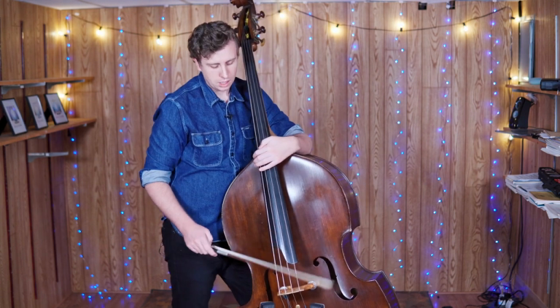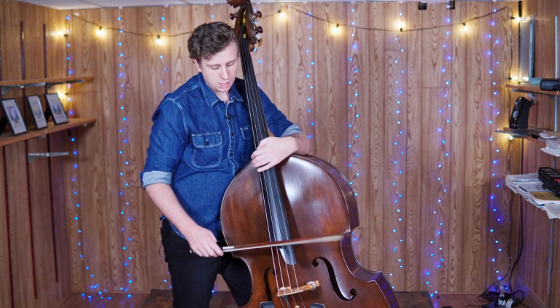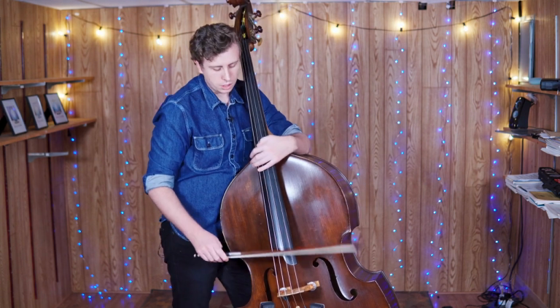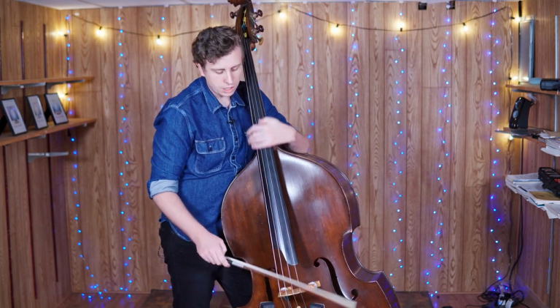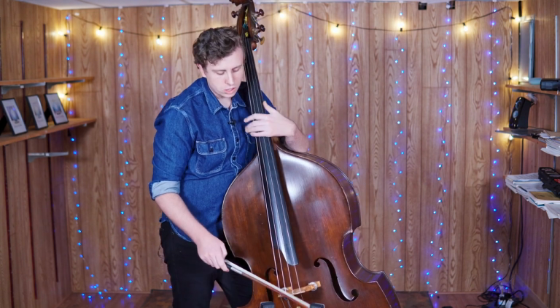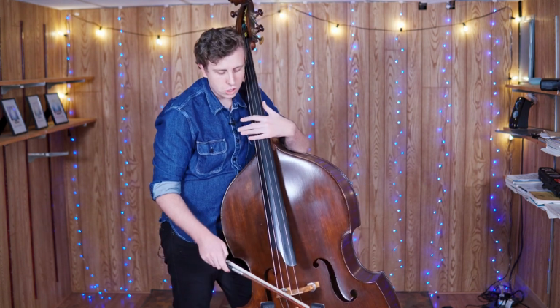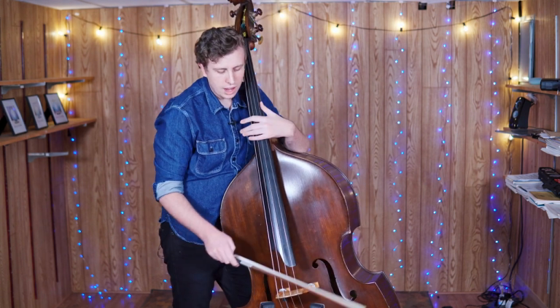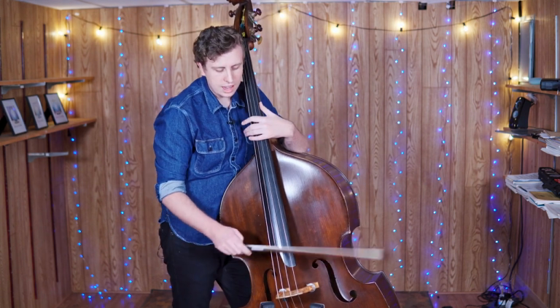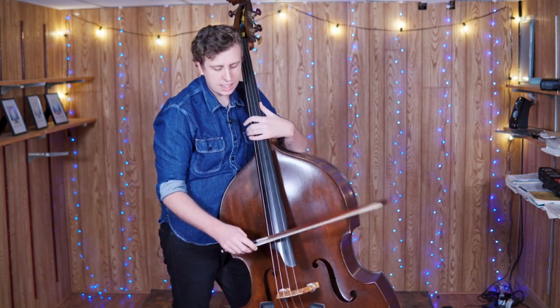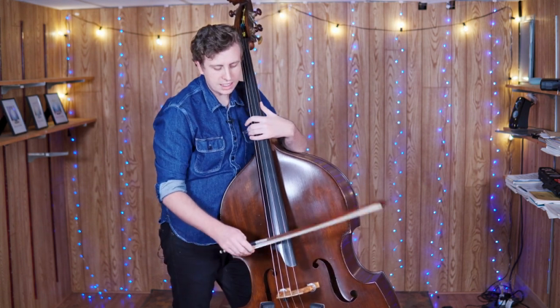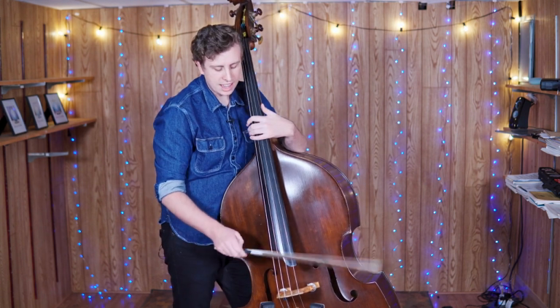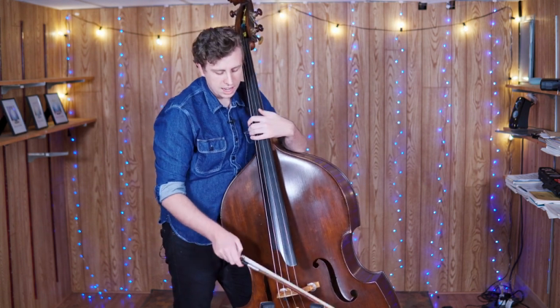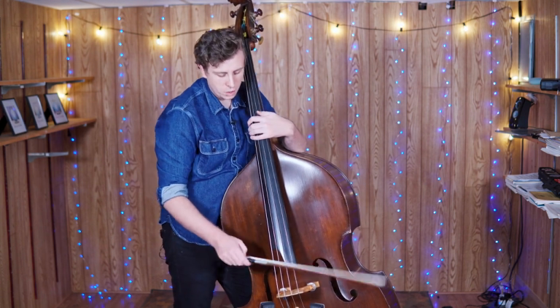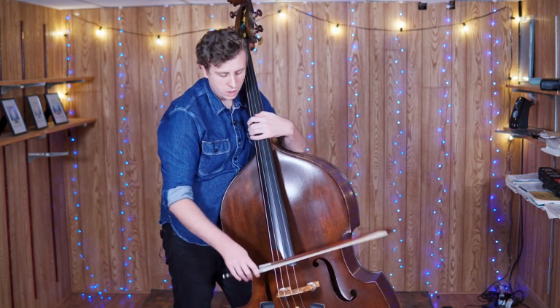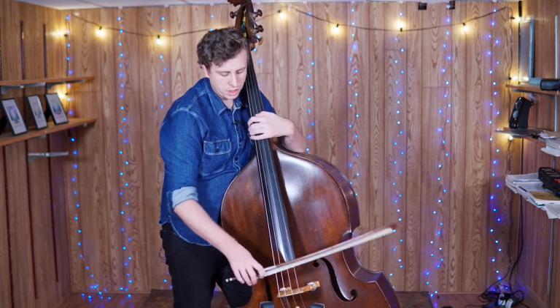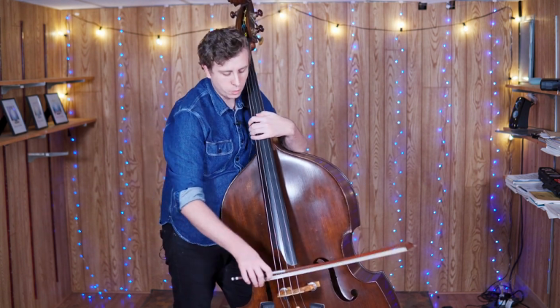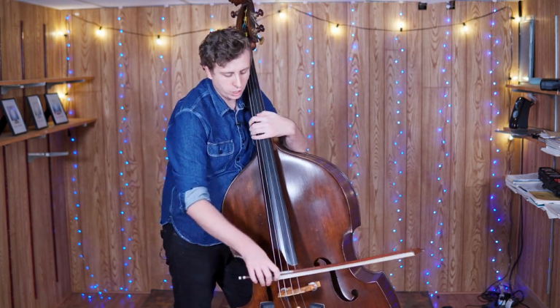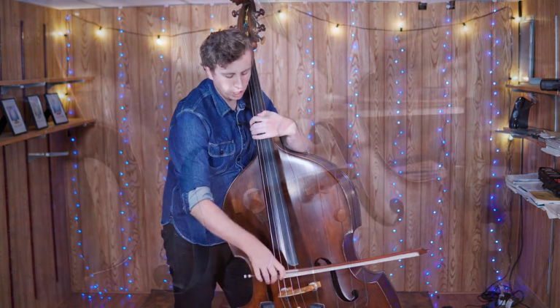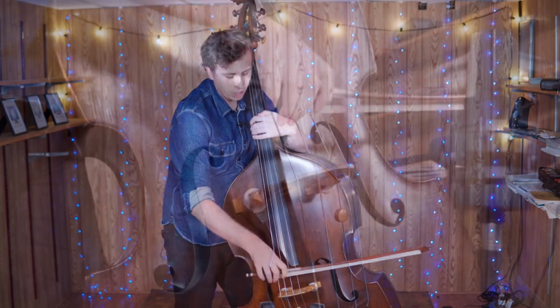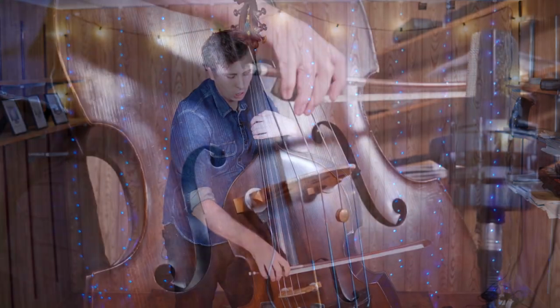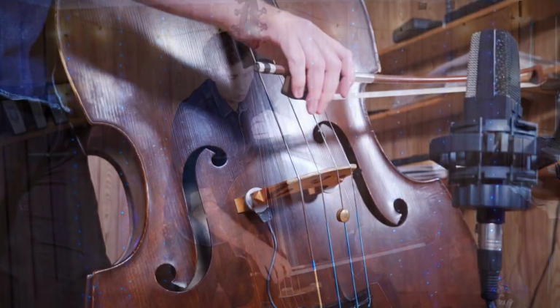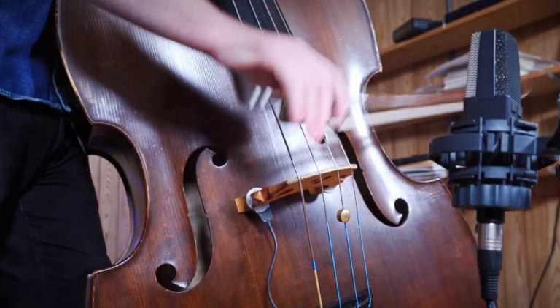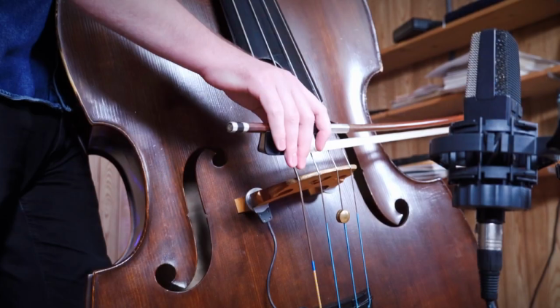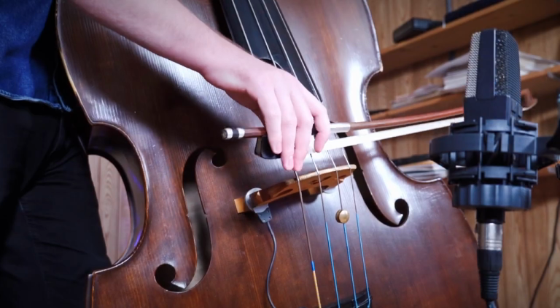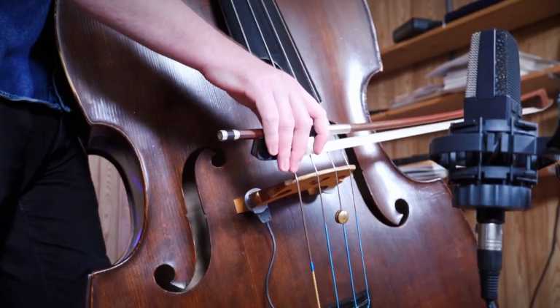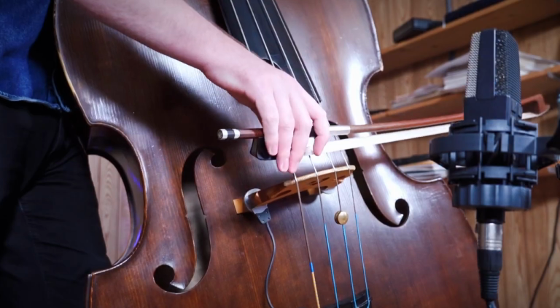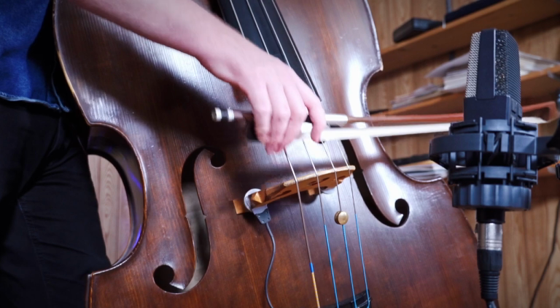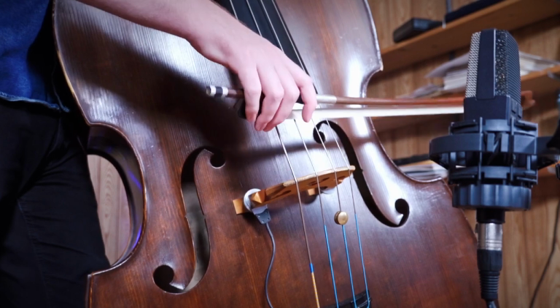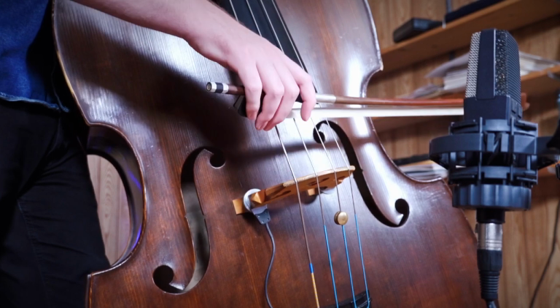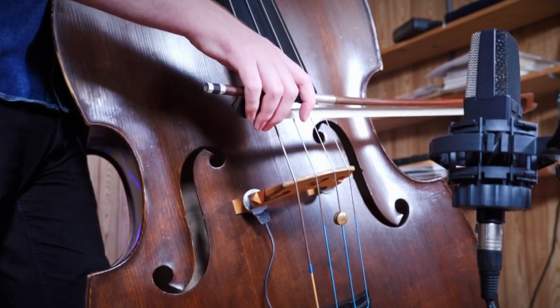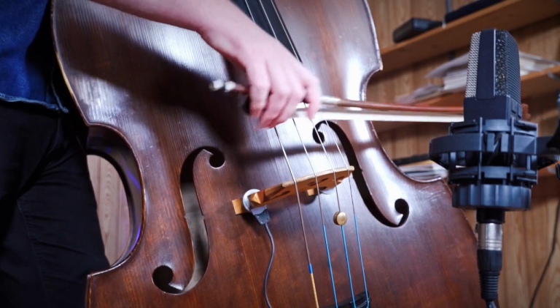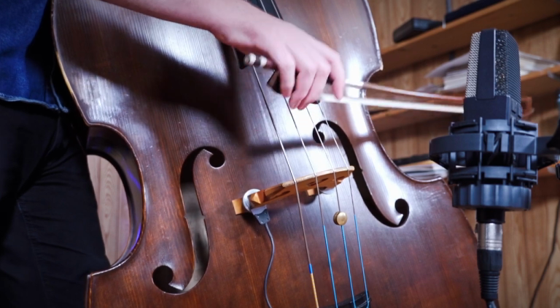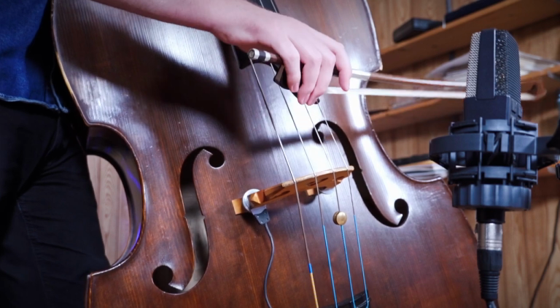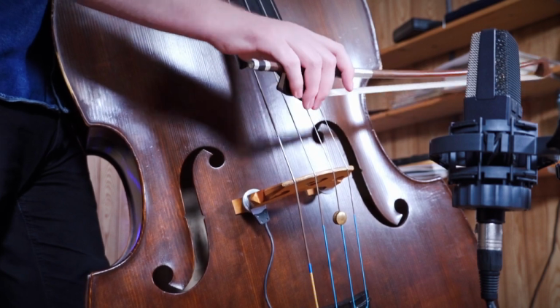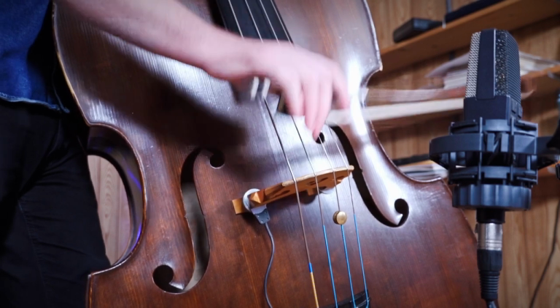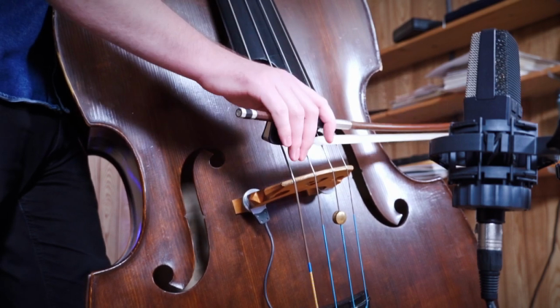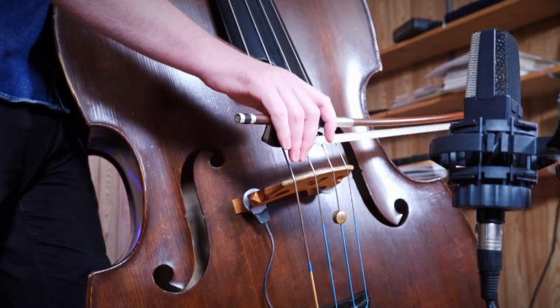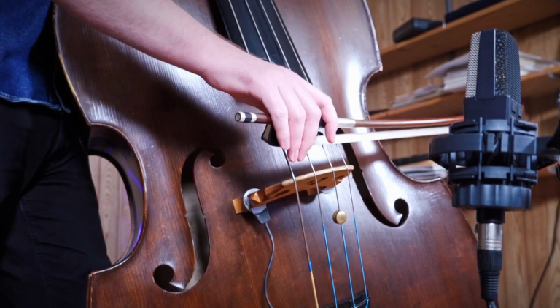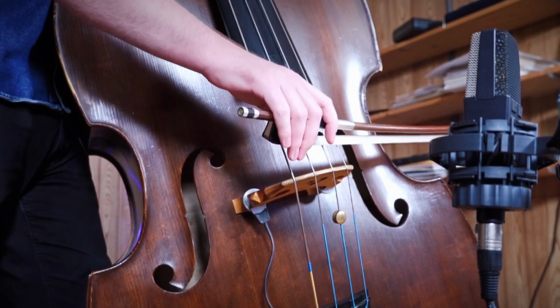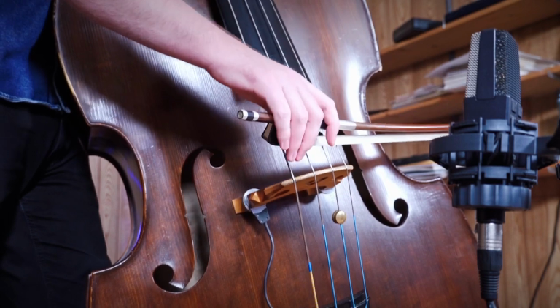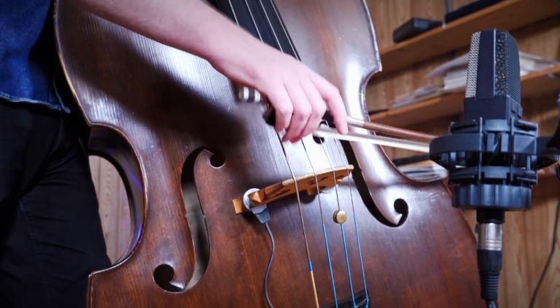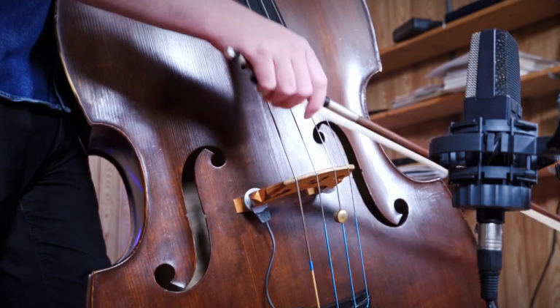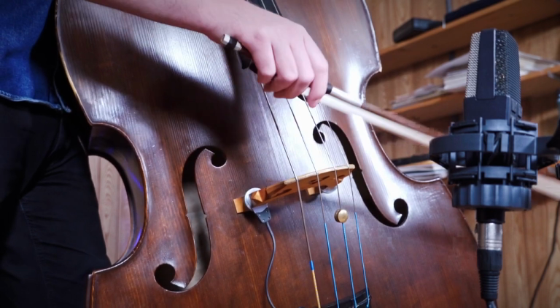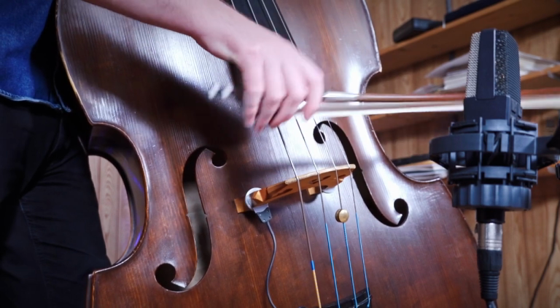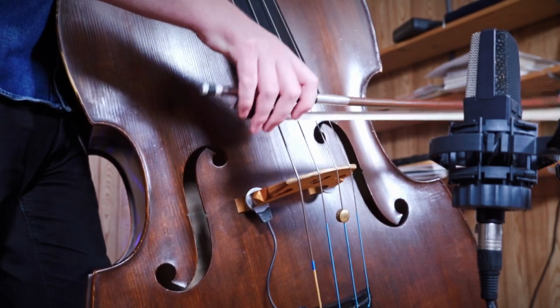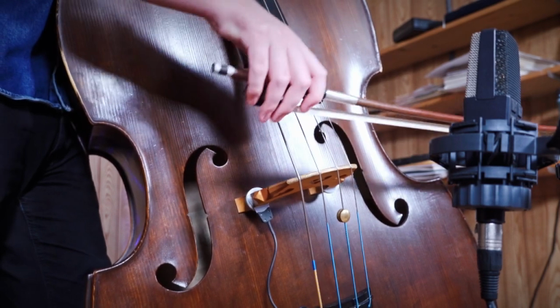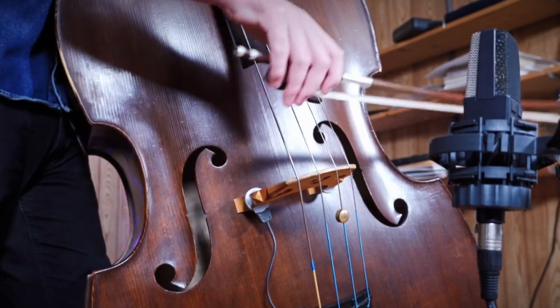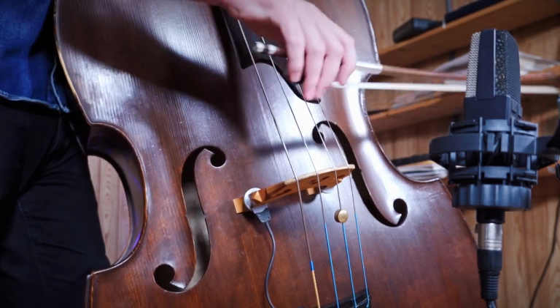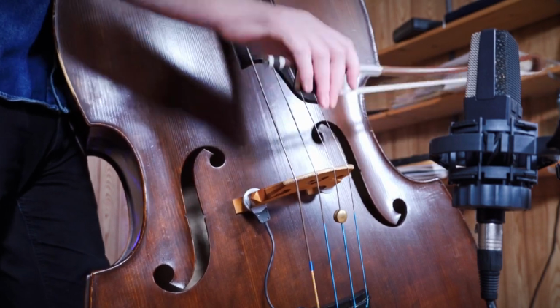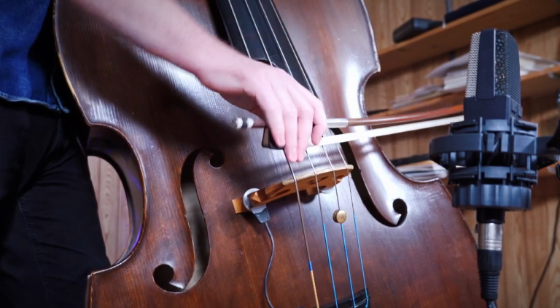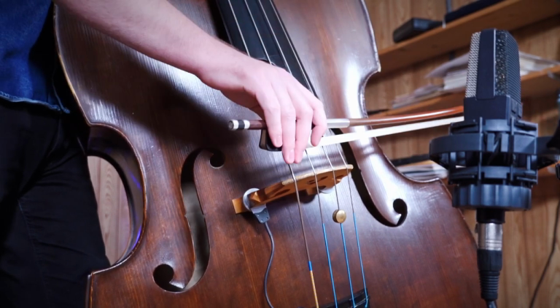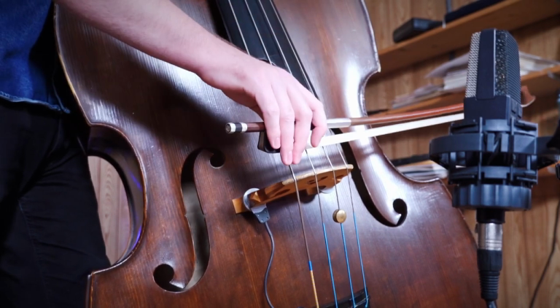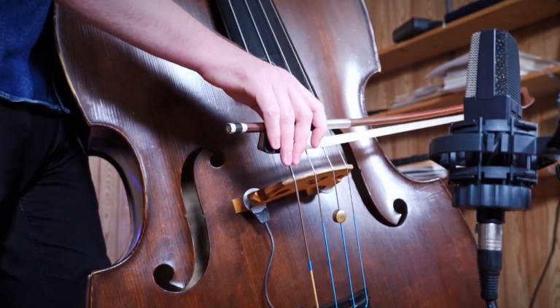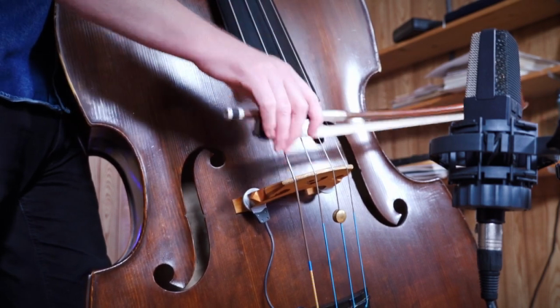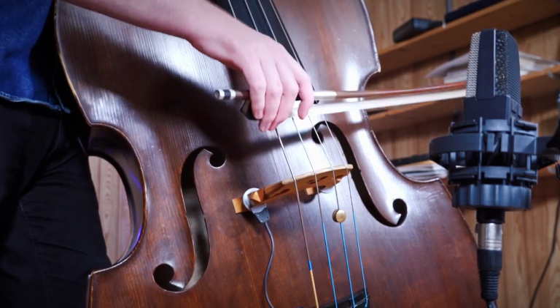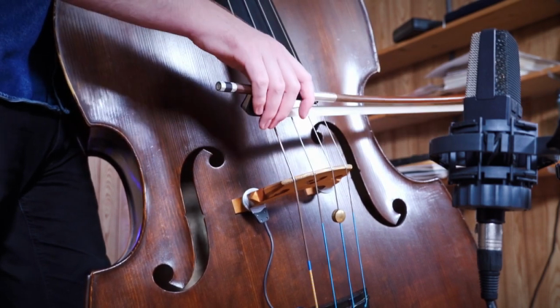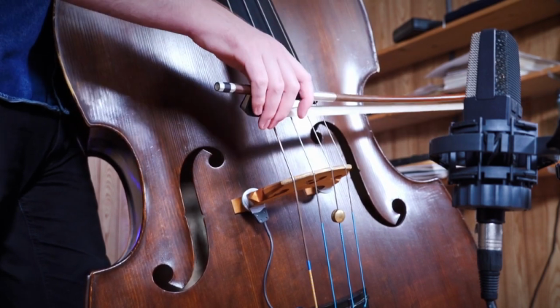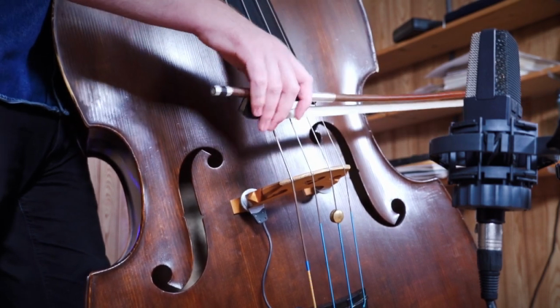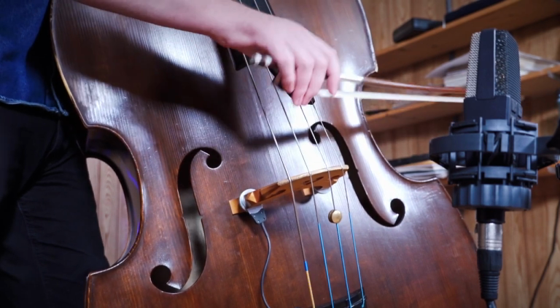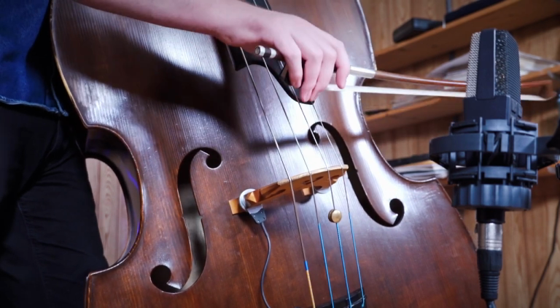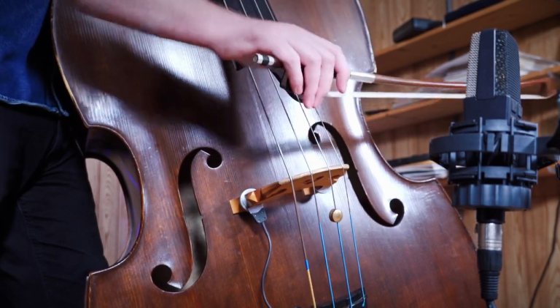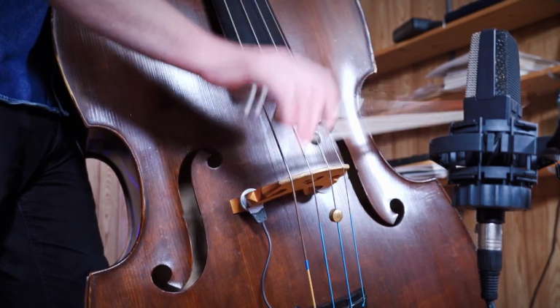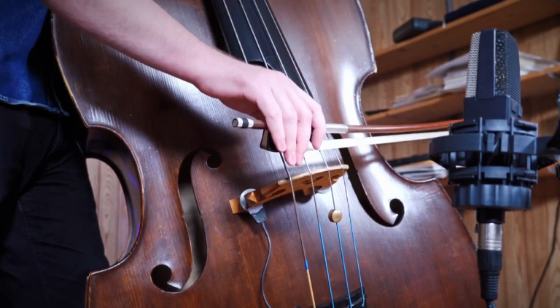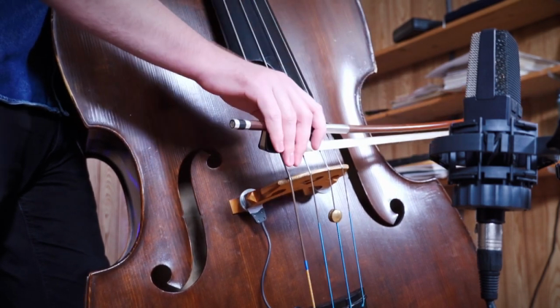Let's try and get that in a rhythm. We're going to go: one, two, three, one. And again: one, two, three, one.